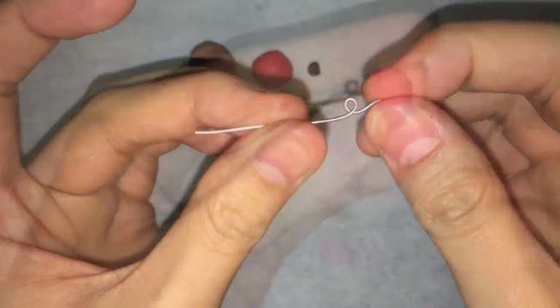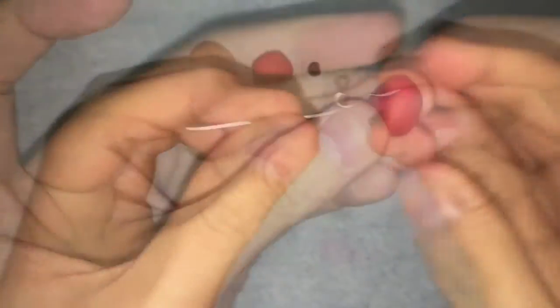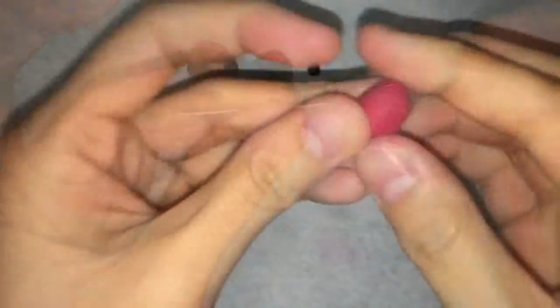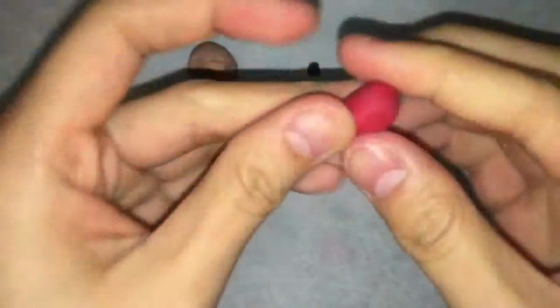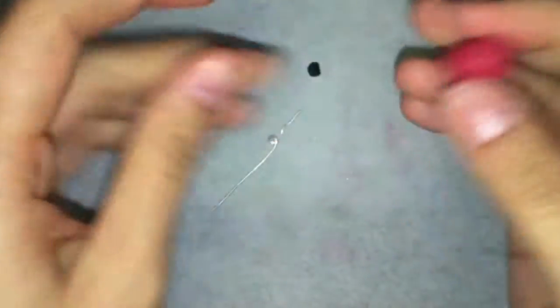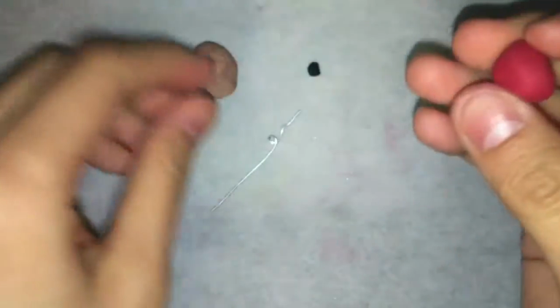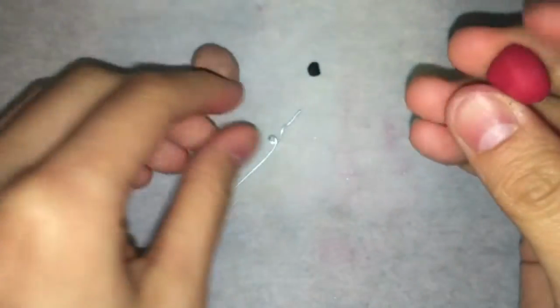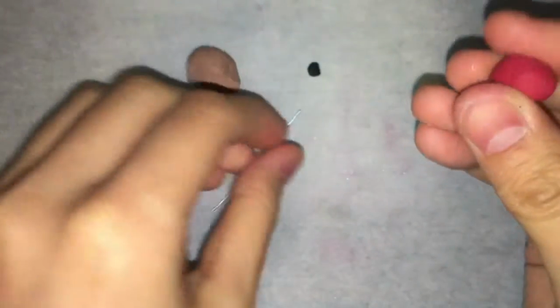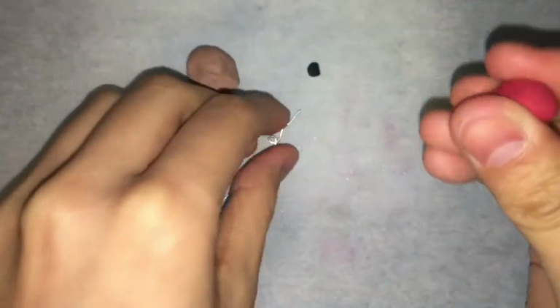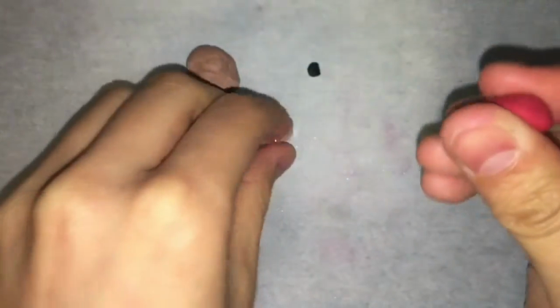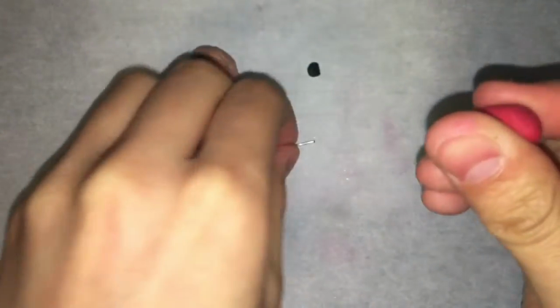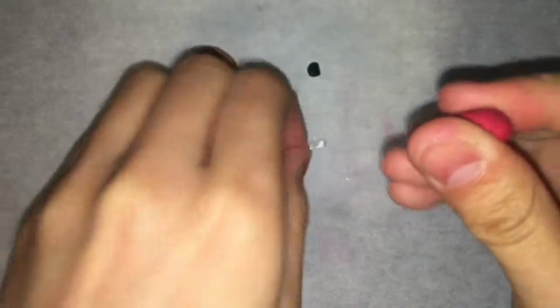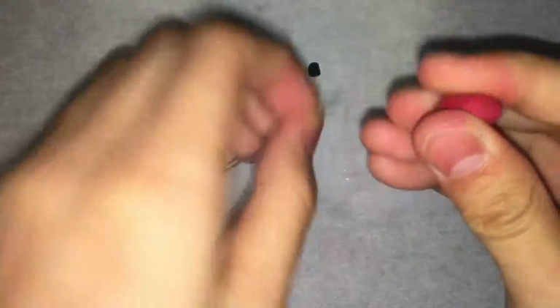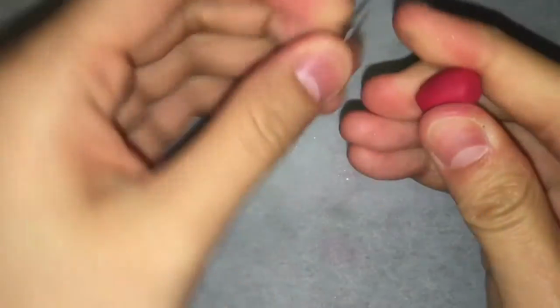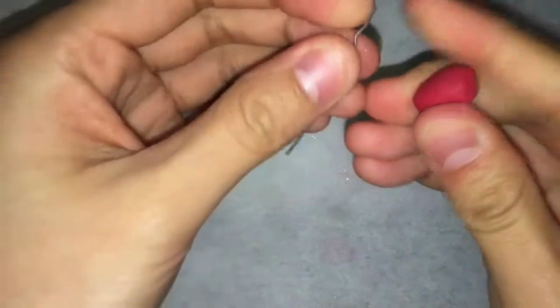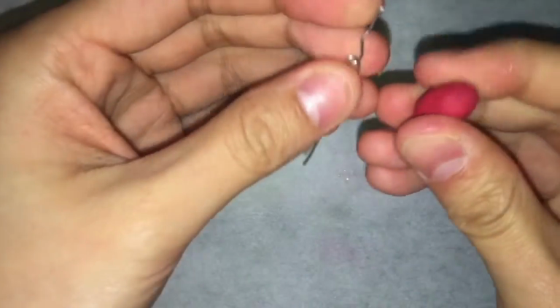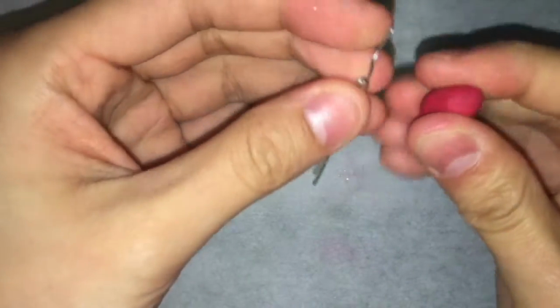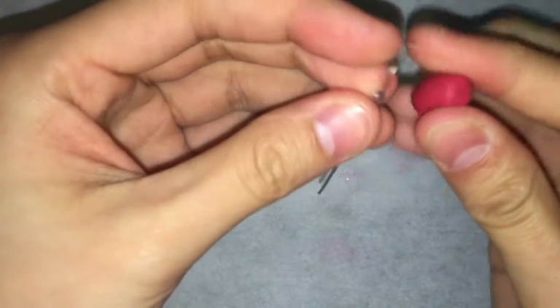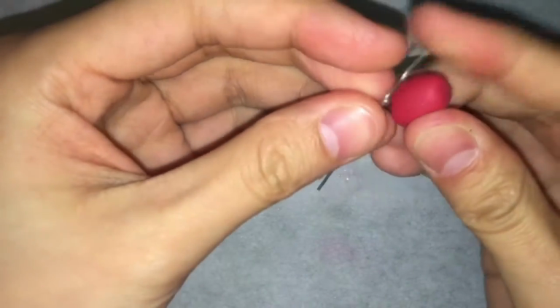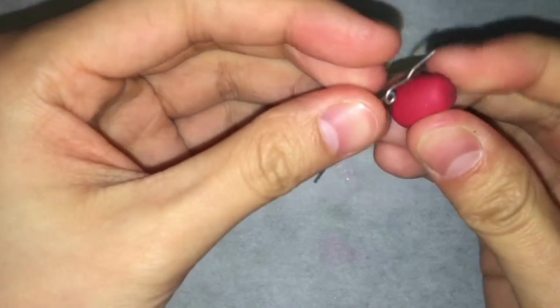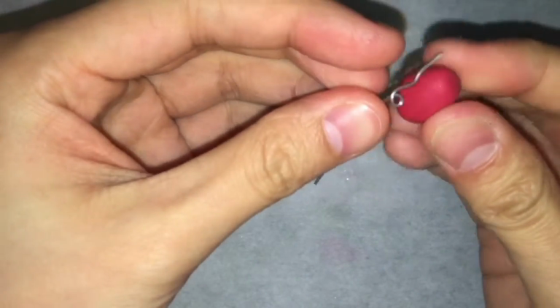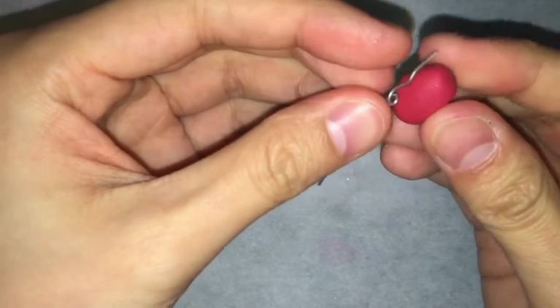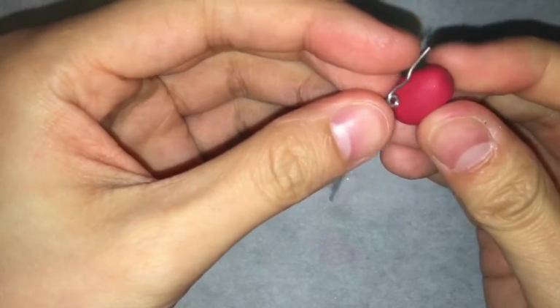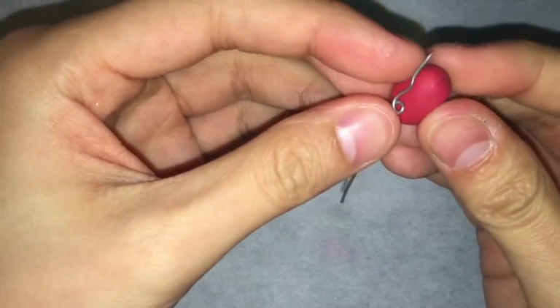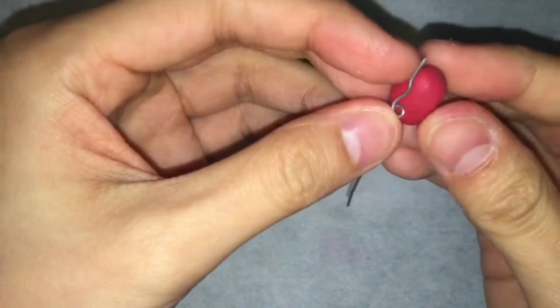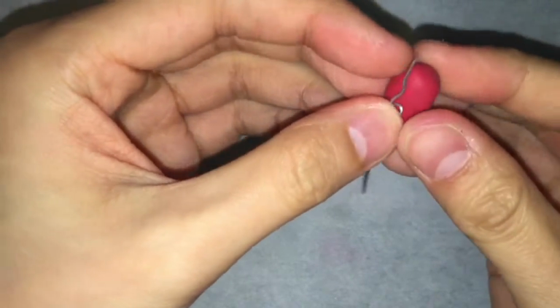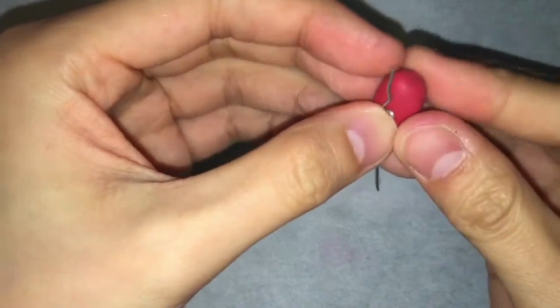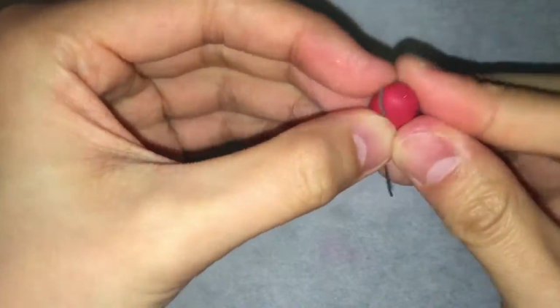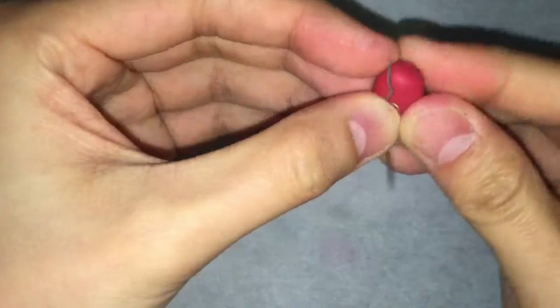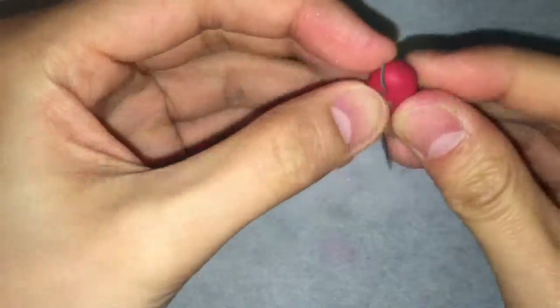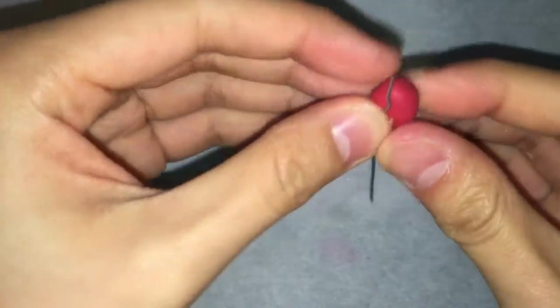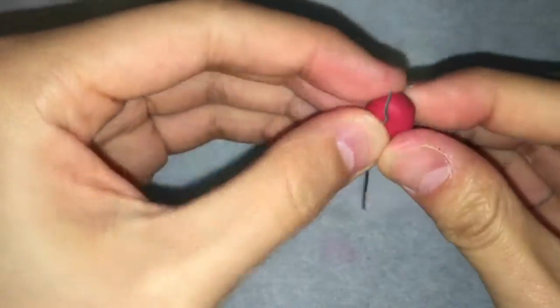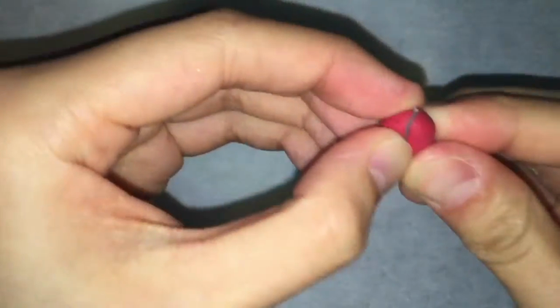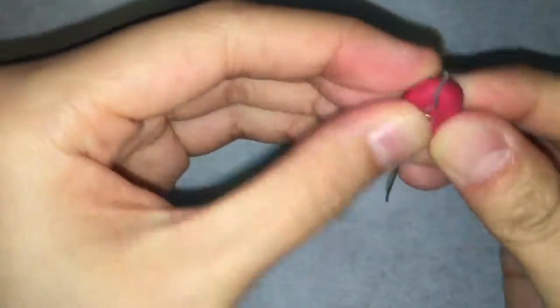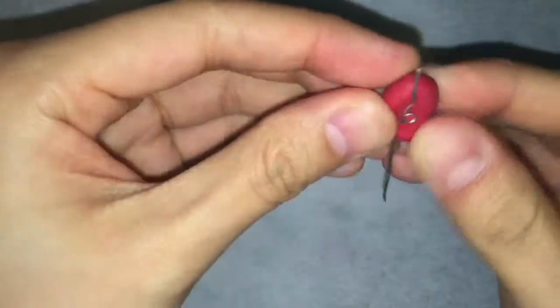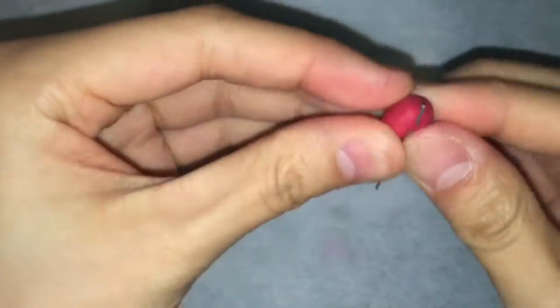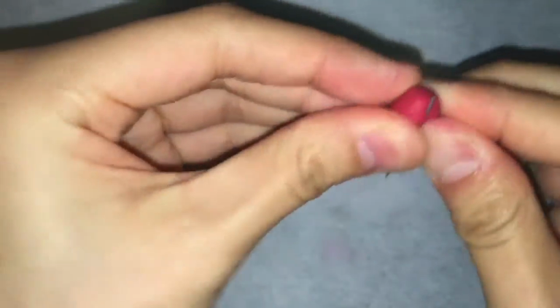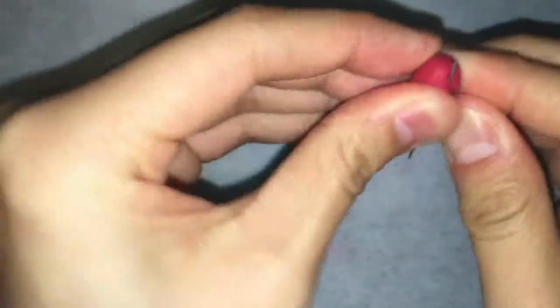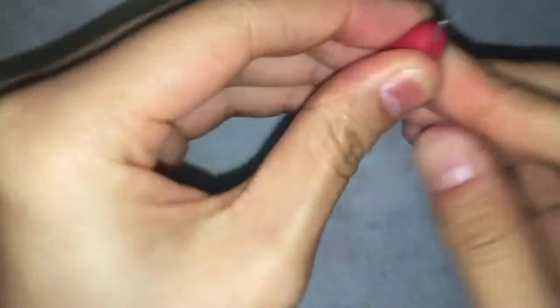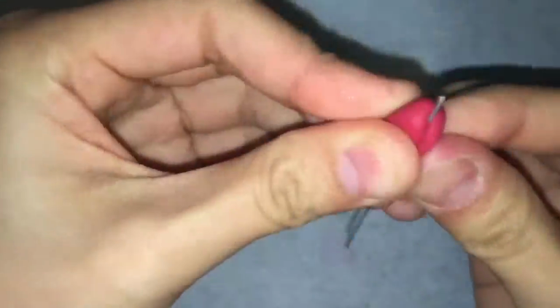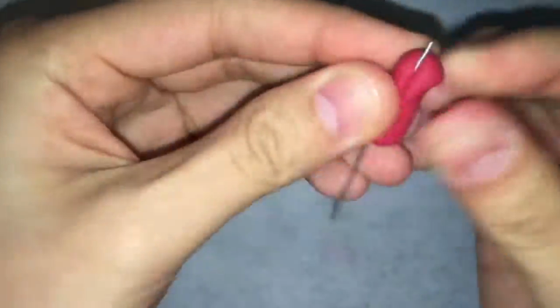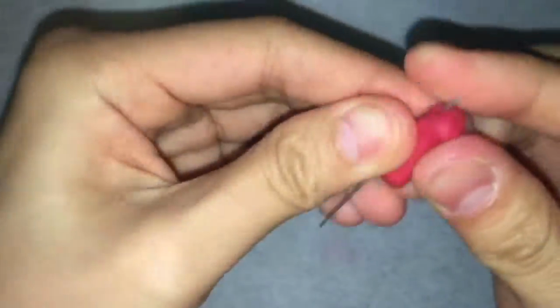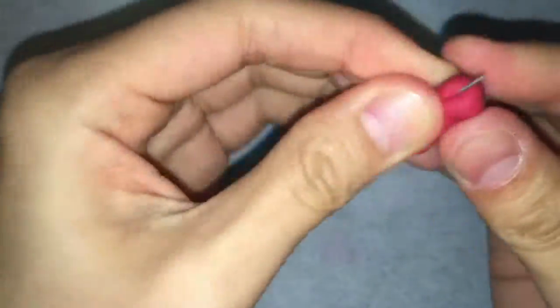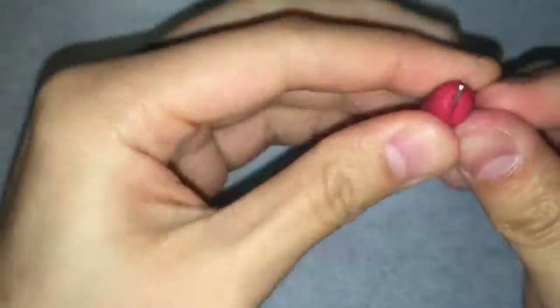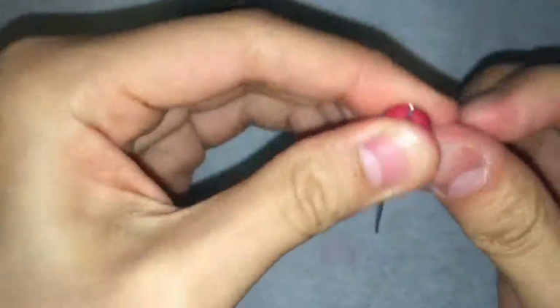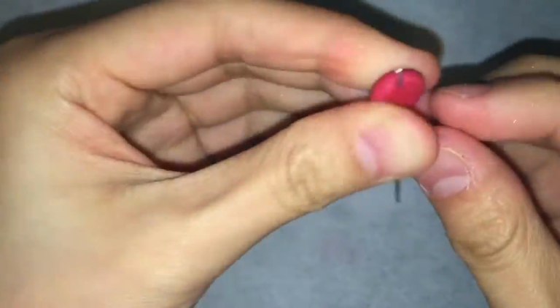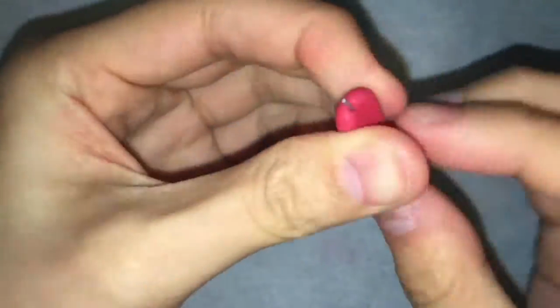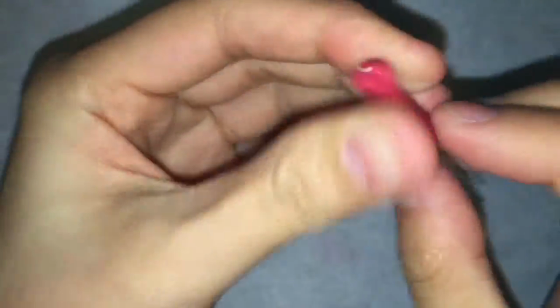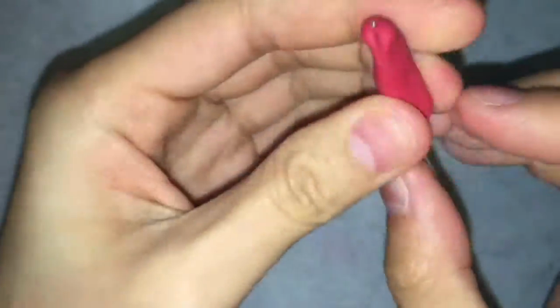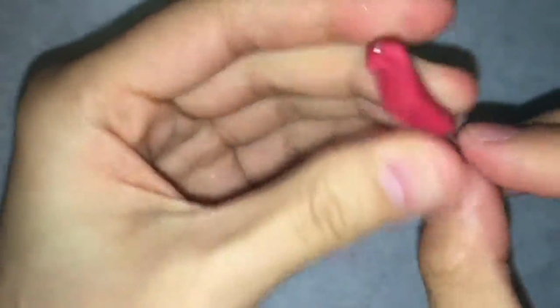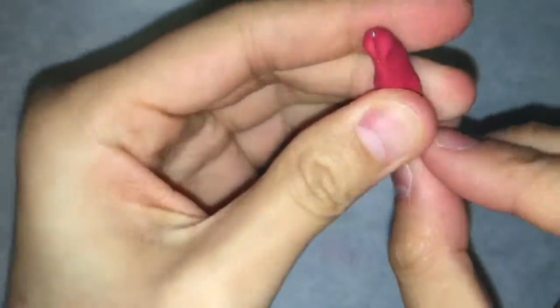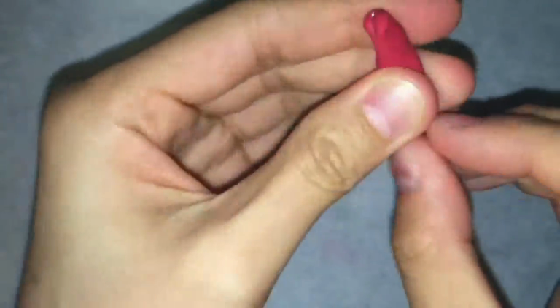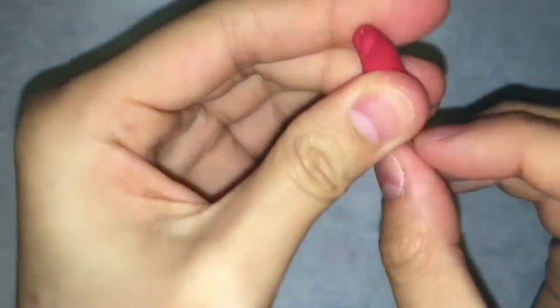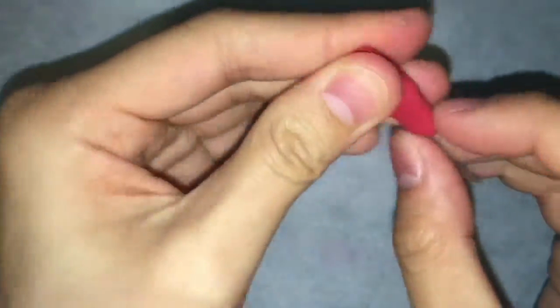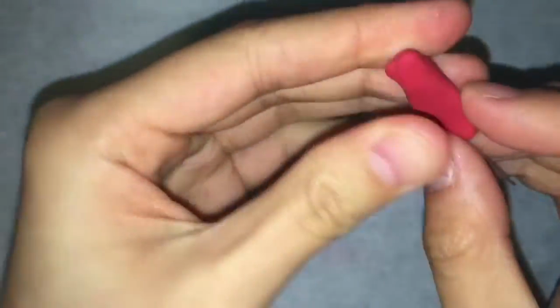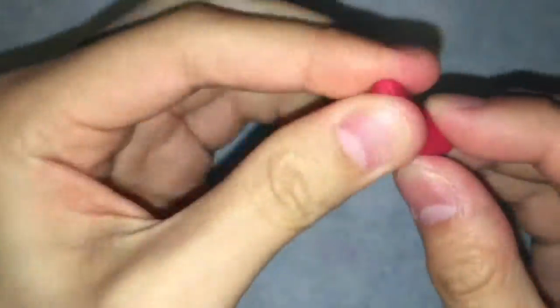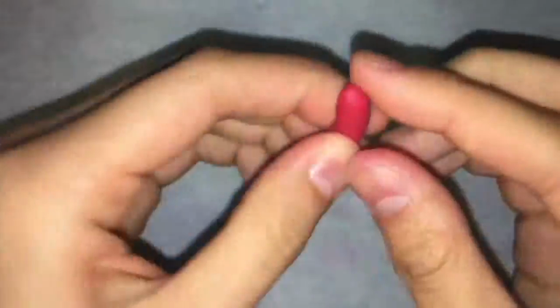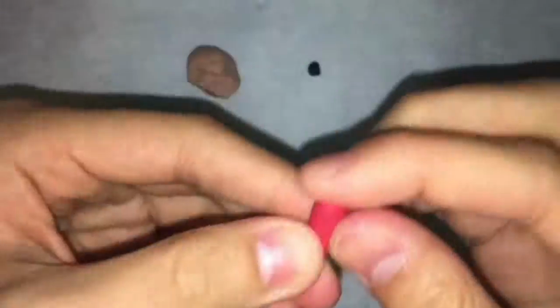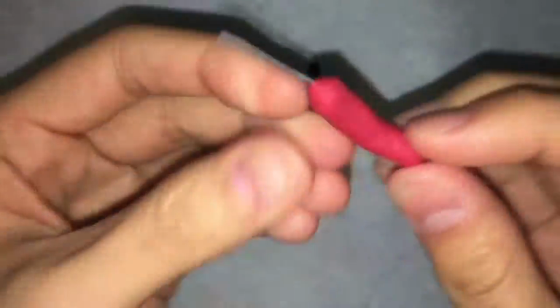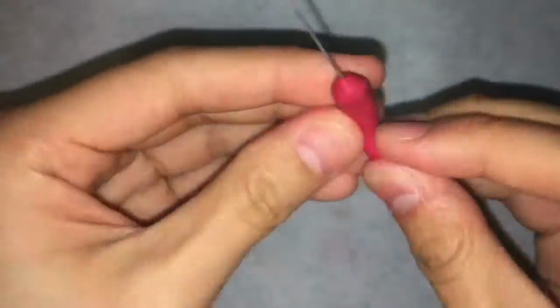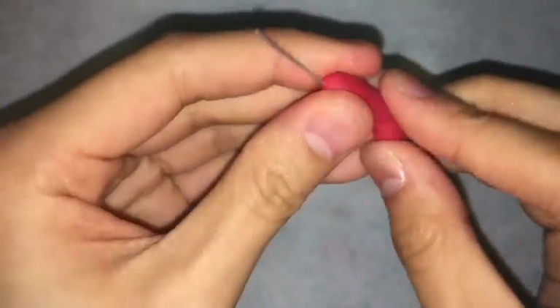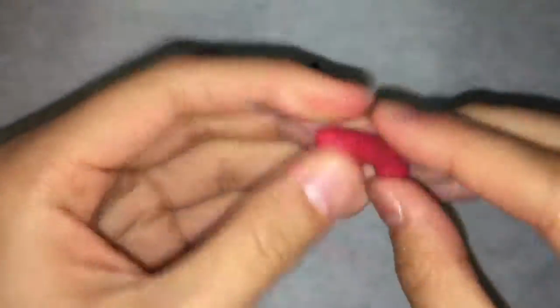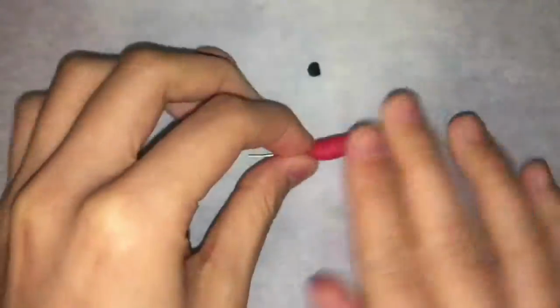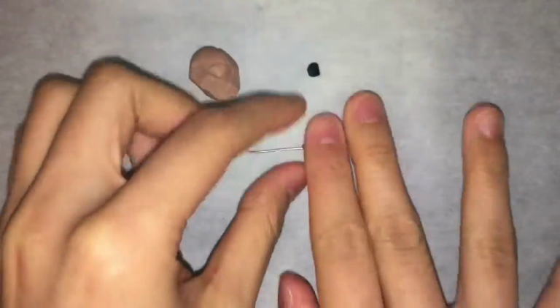Once you're done bending the wire, you can take your red clay and put it on the wire and shape it into a sort of wiener-like shape.